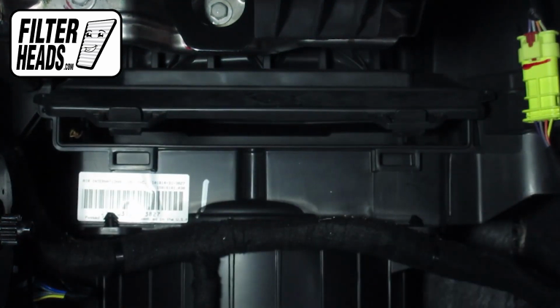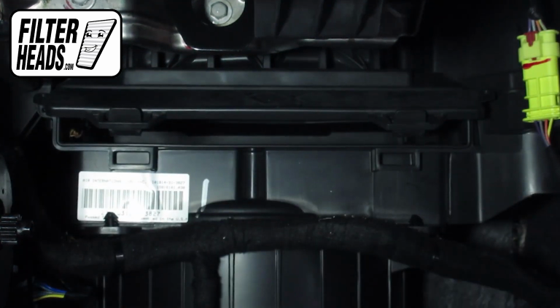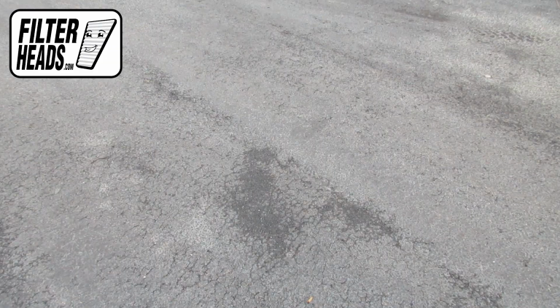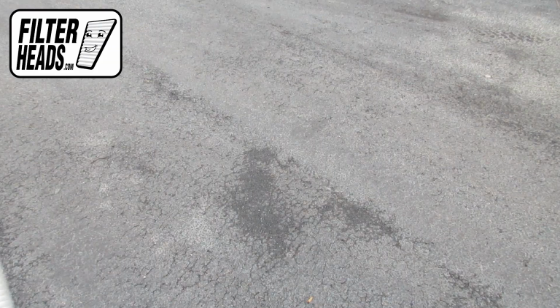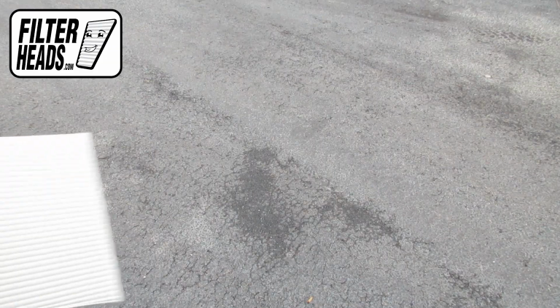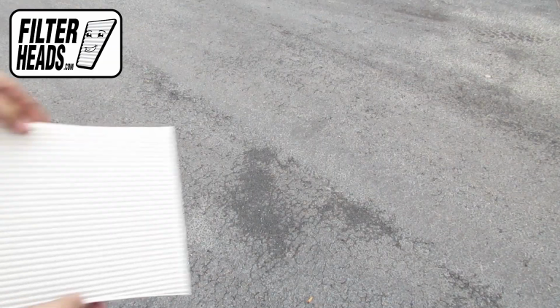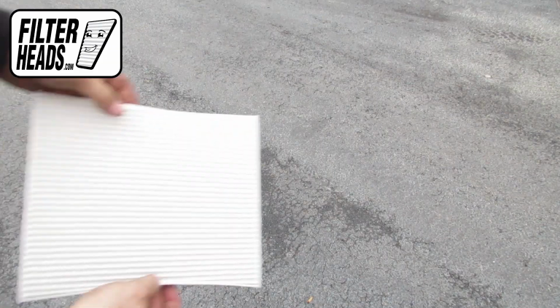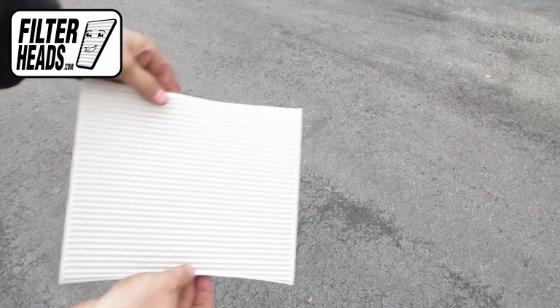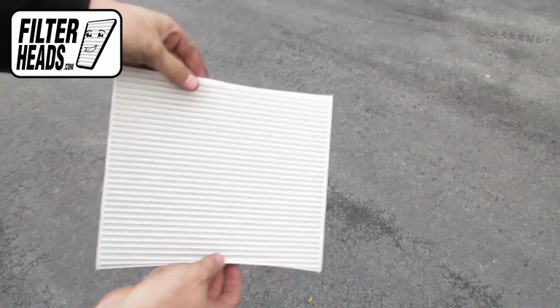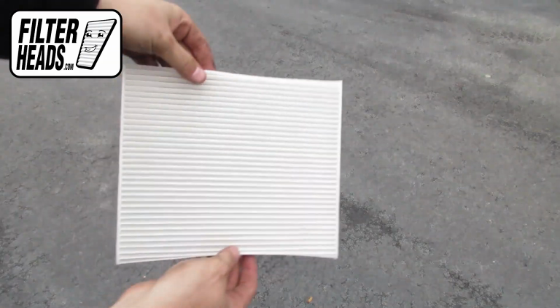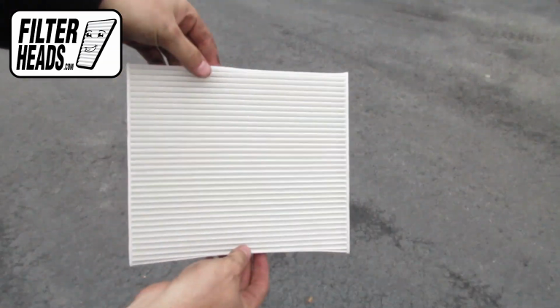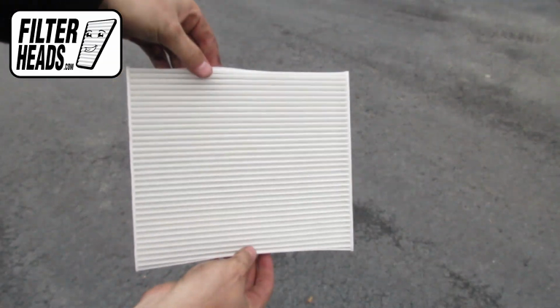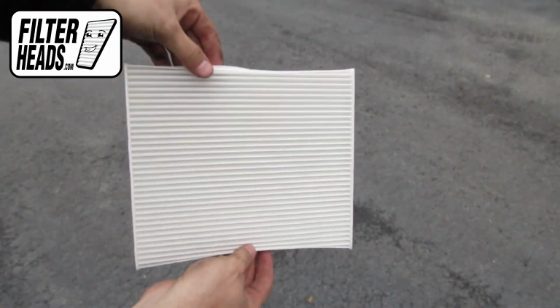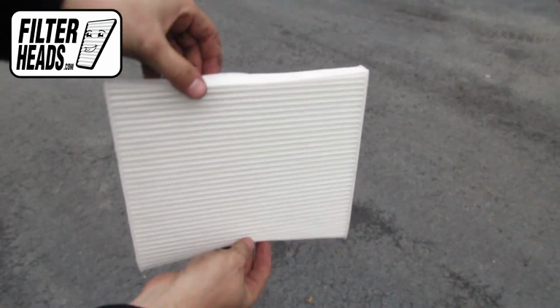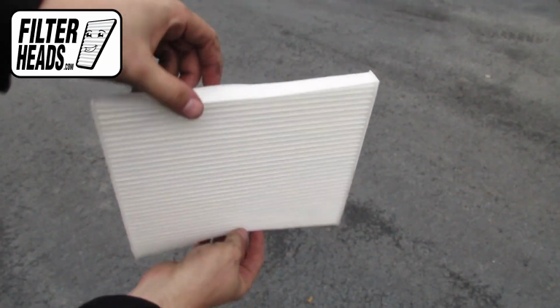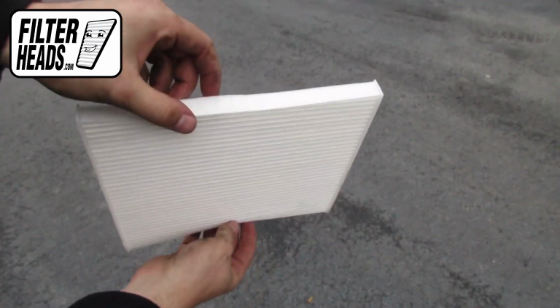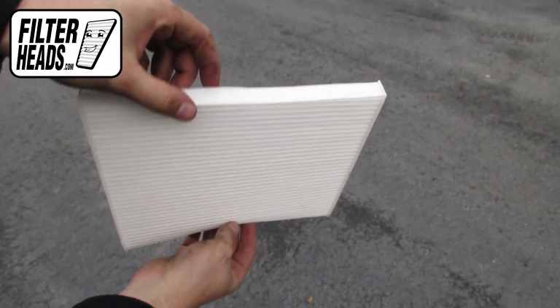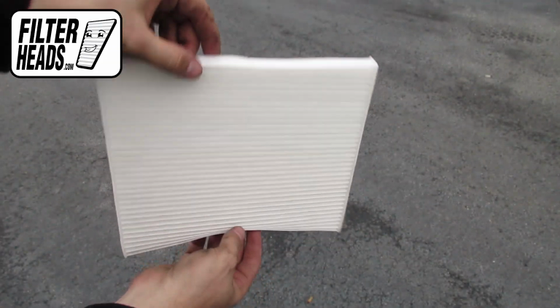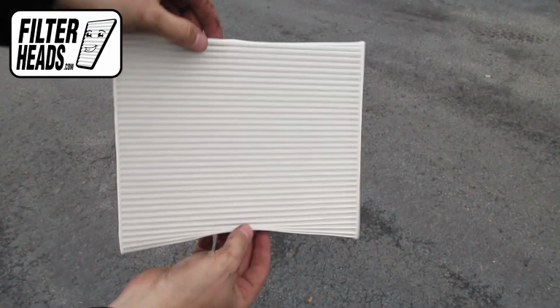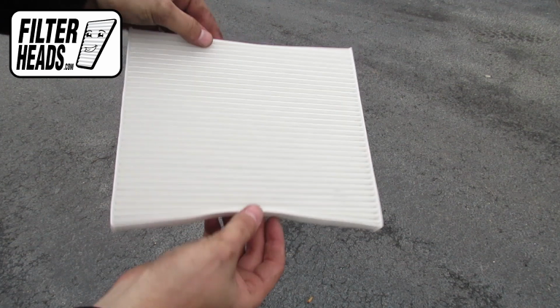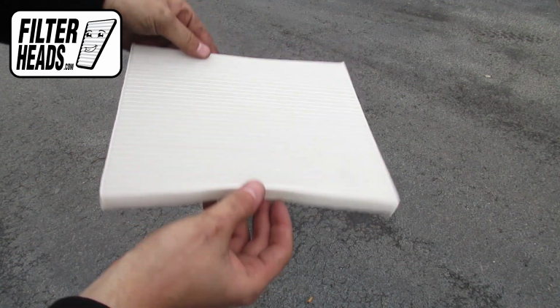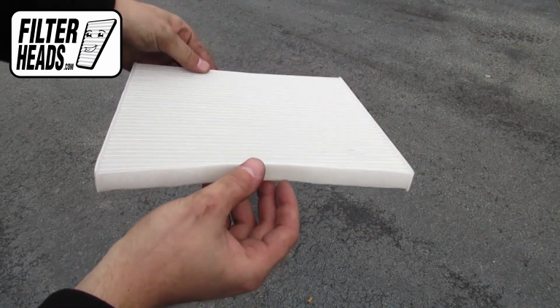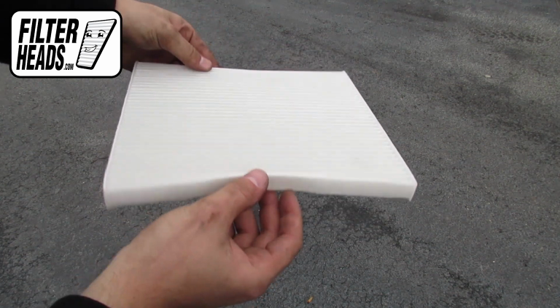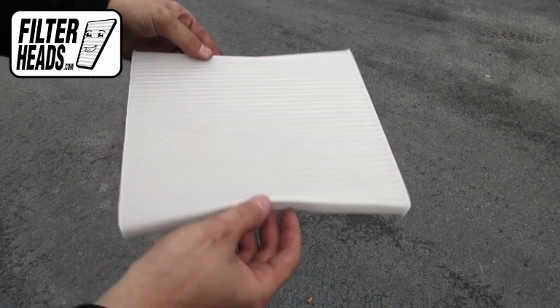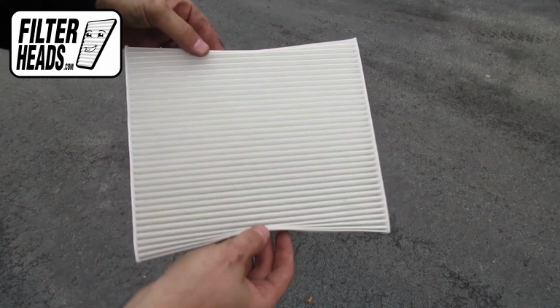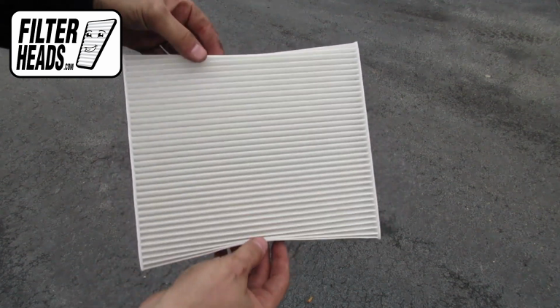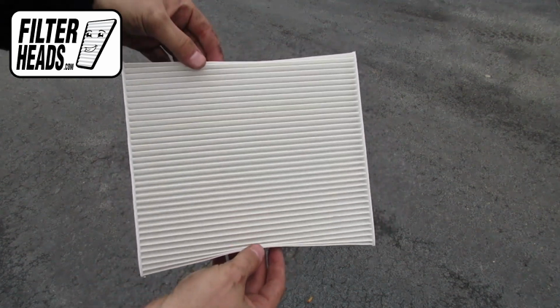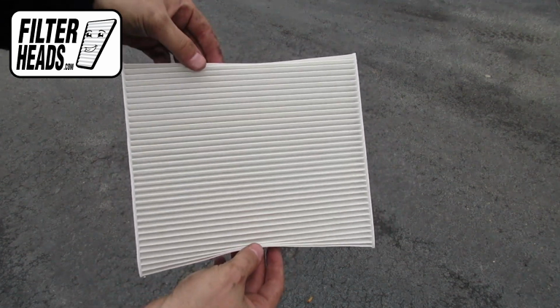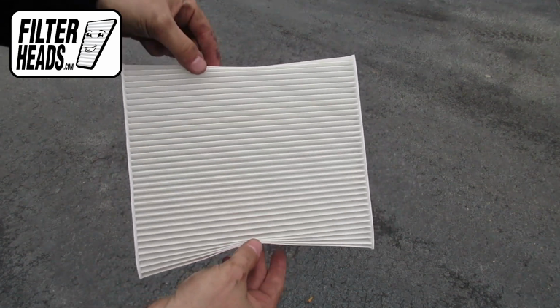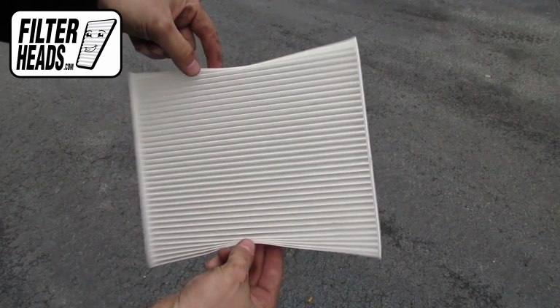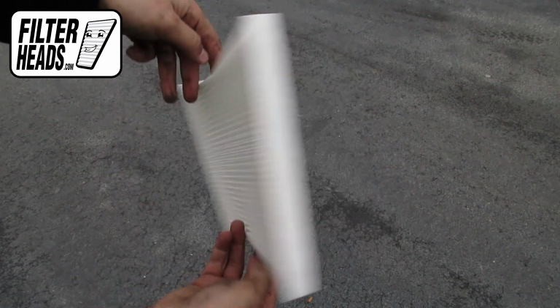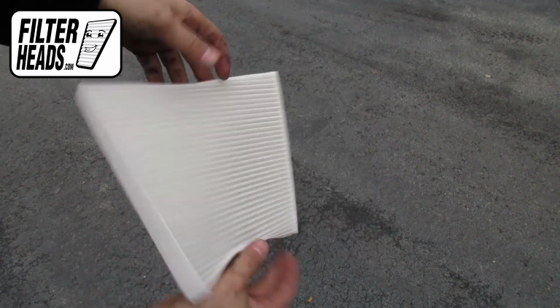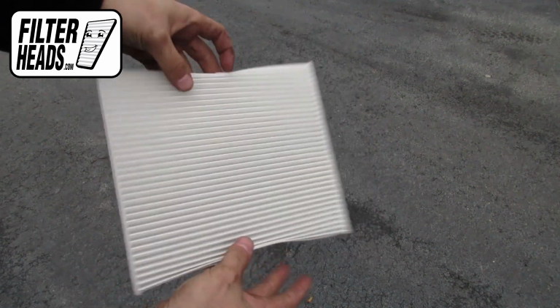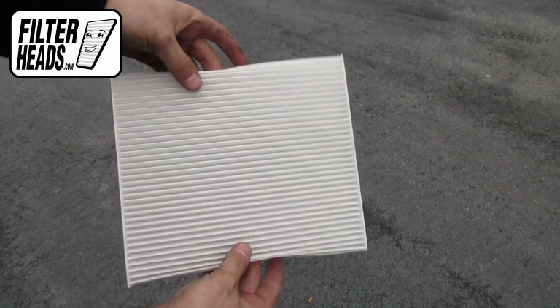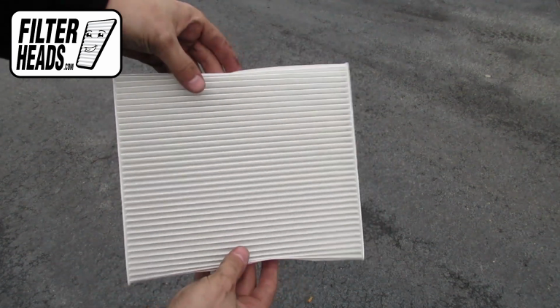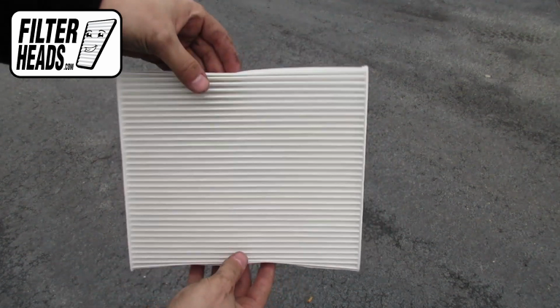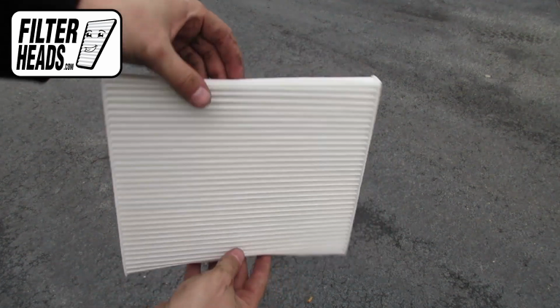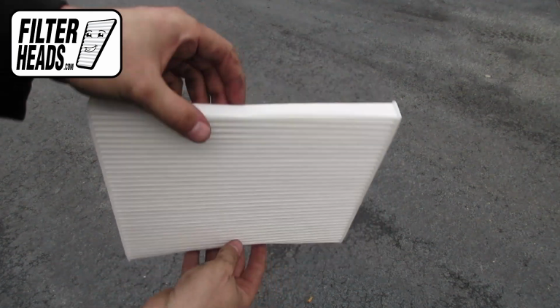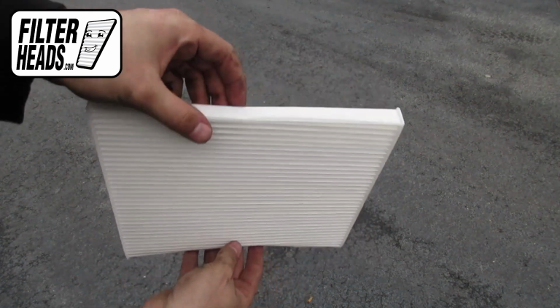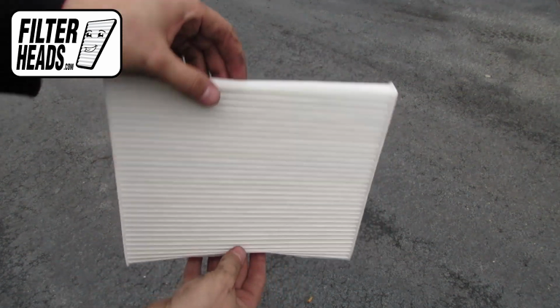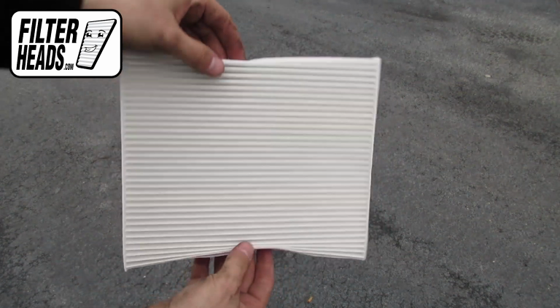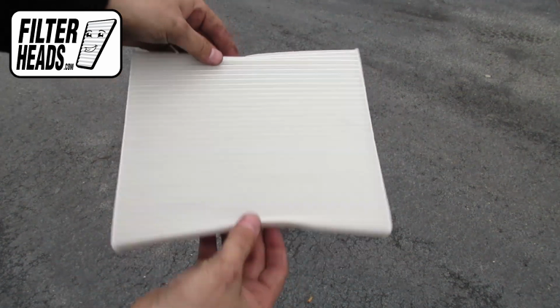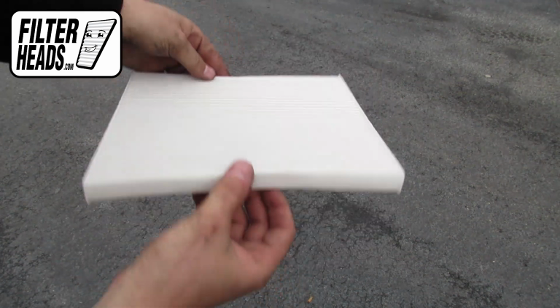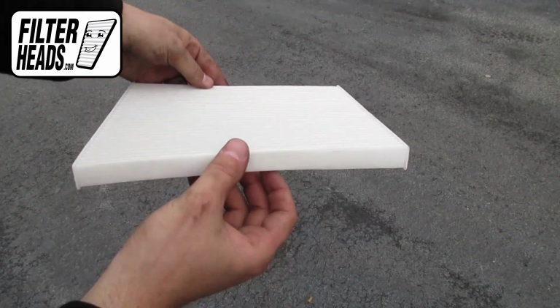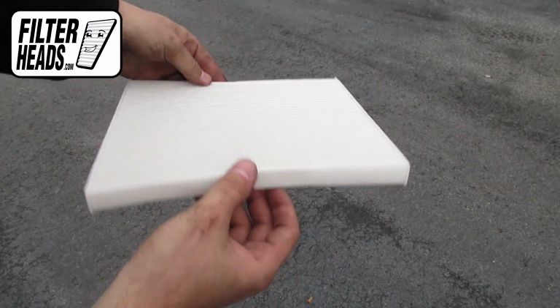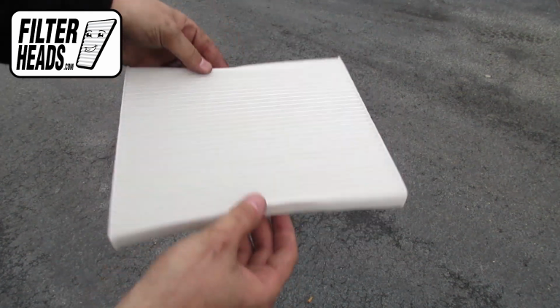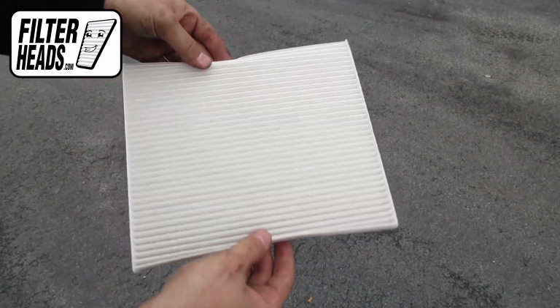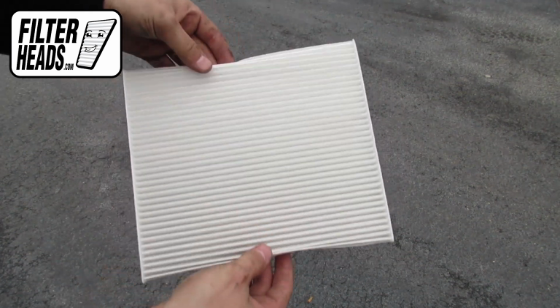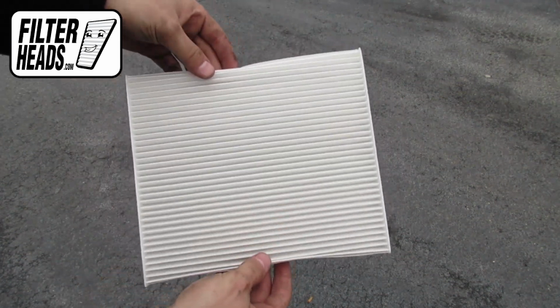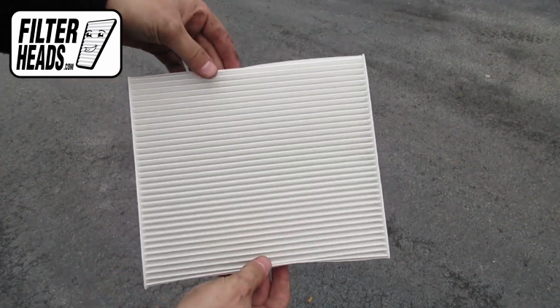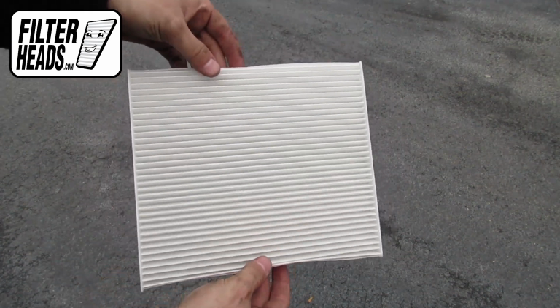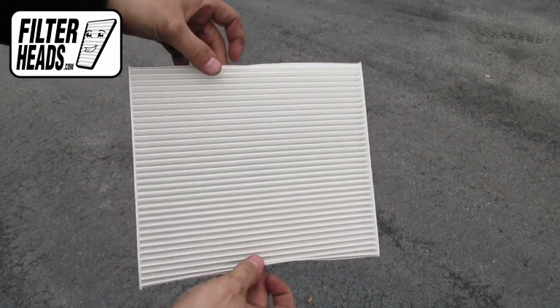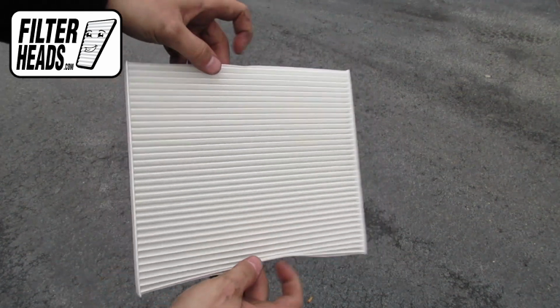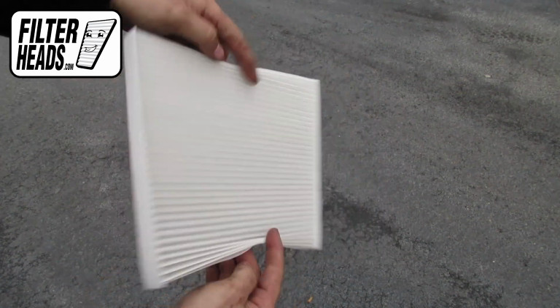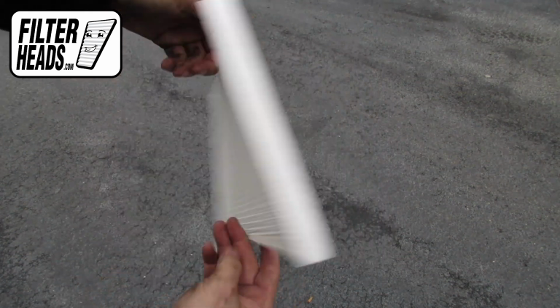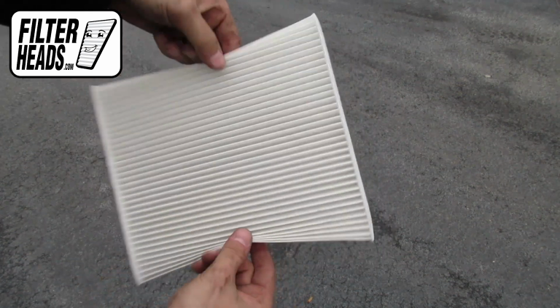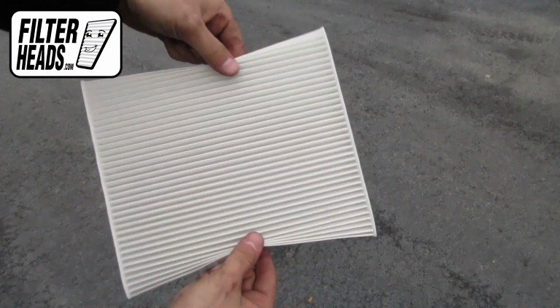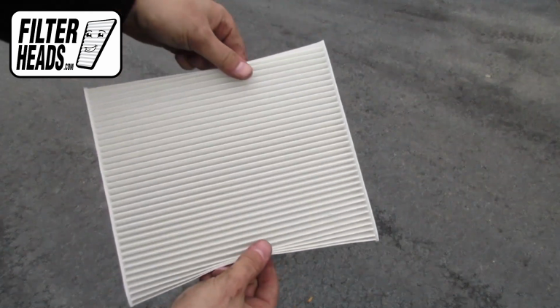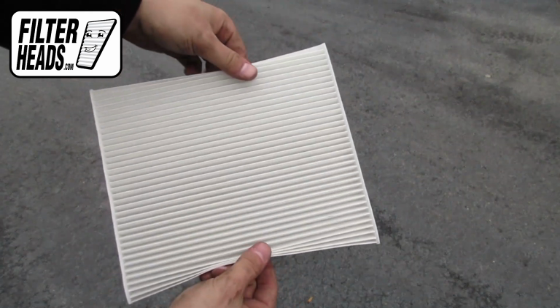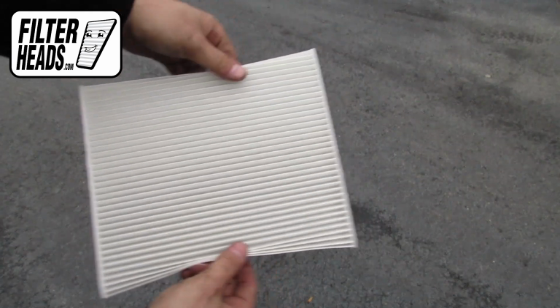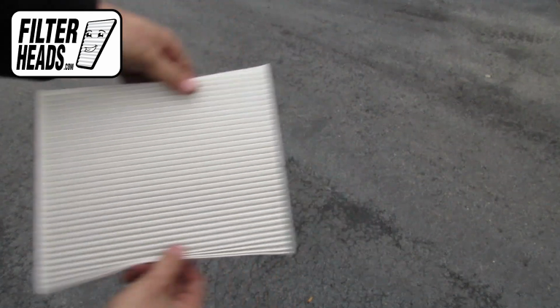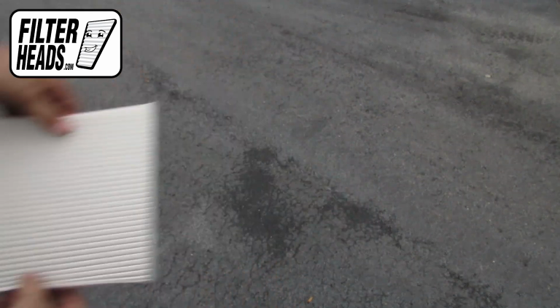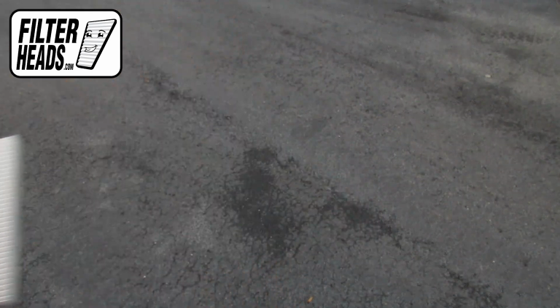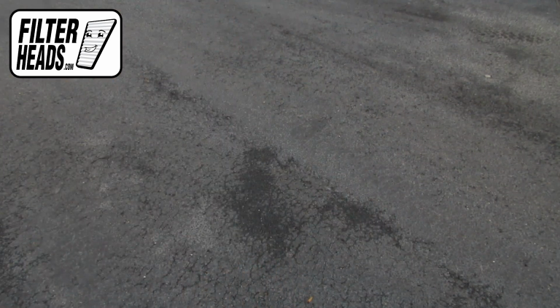Install your new AQ1144 filter into the housing, with its airflow indicating arrow pointing down.